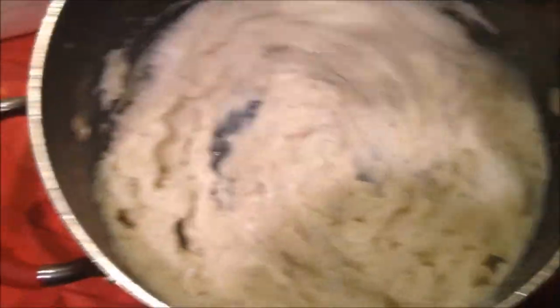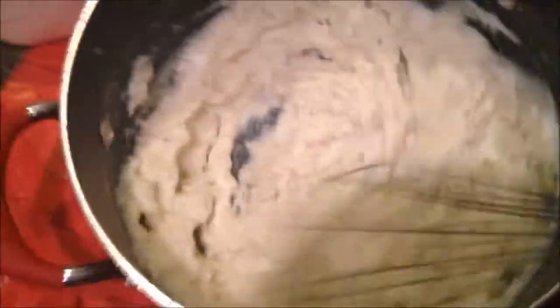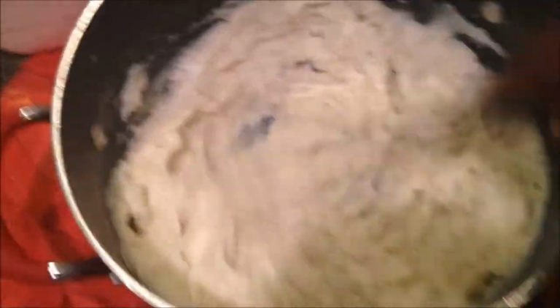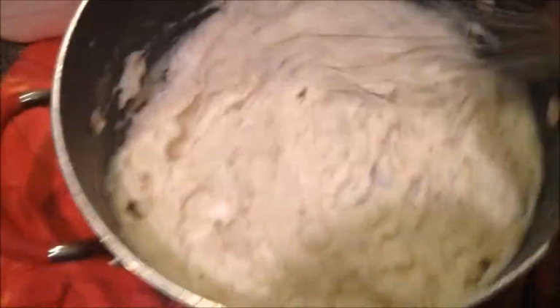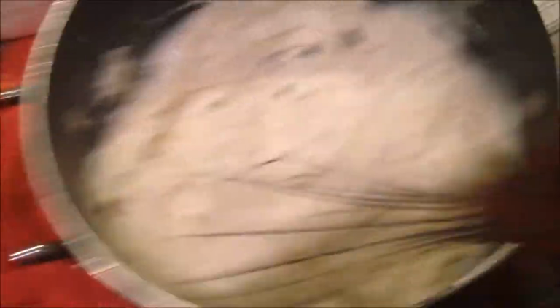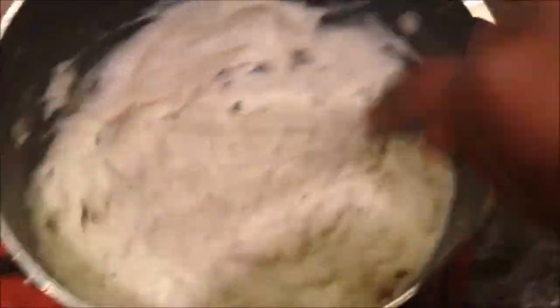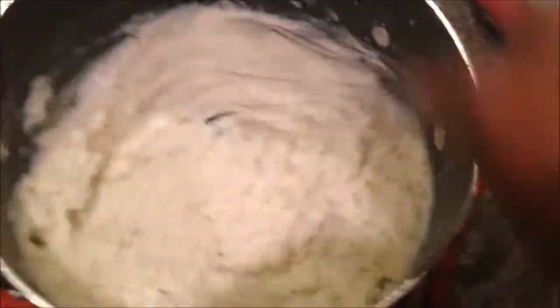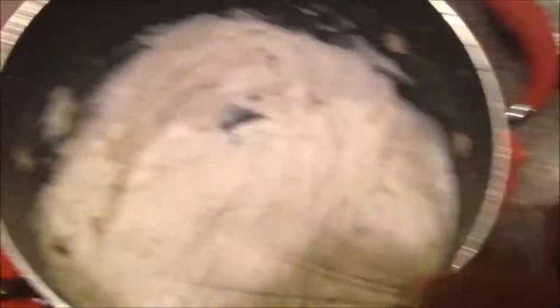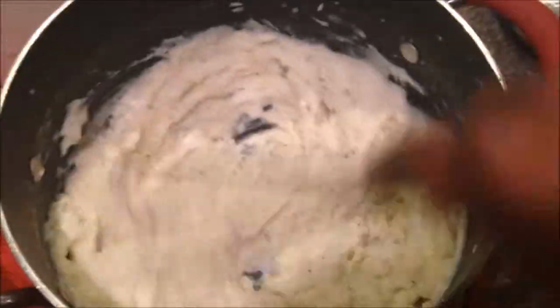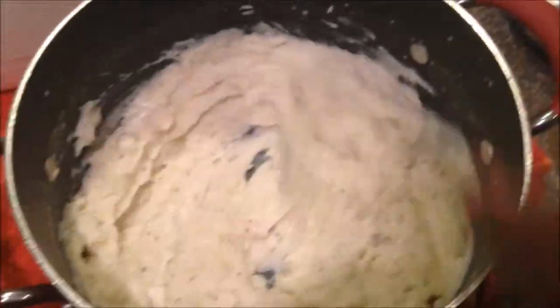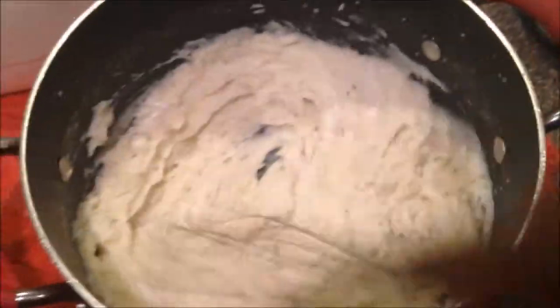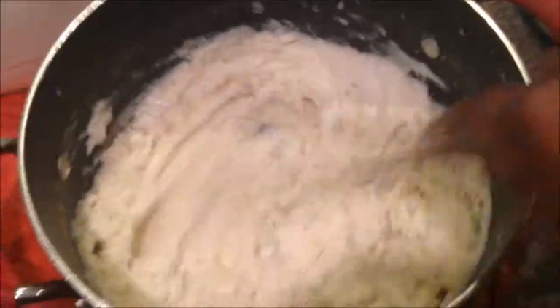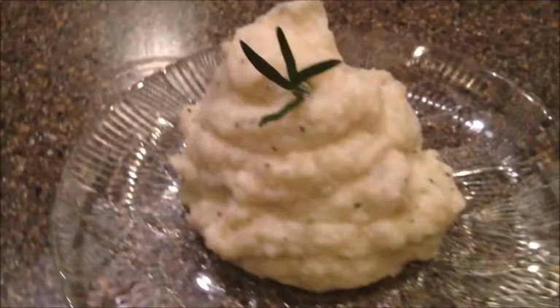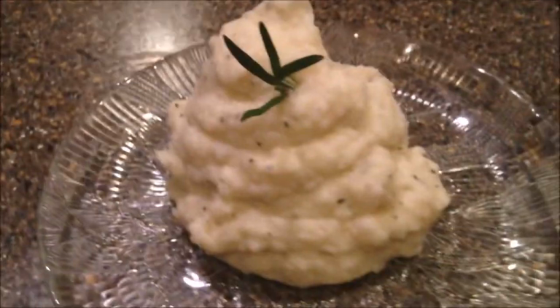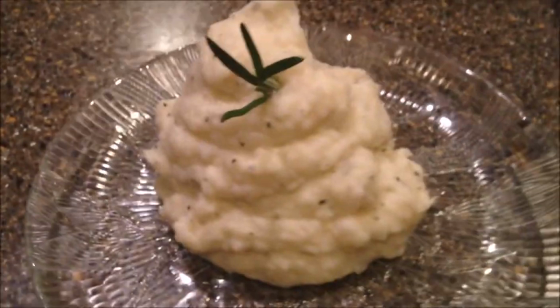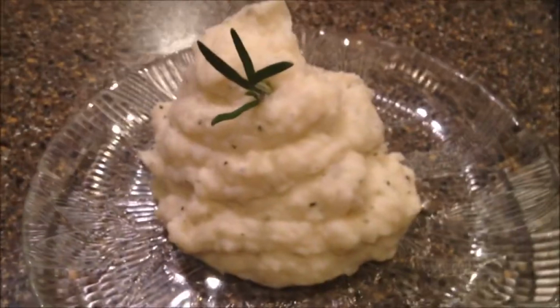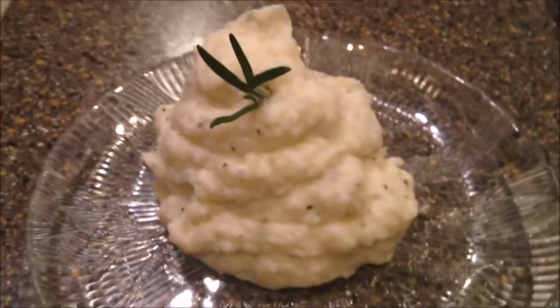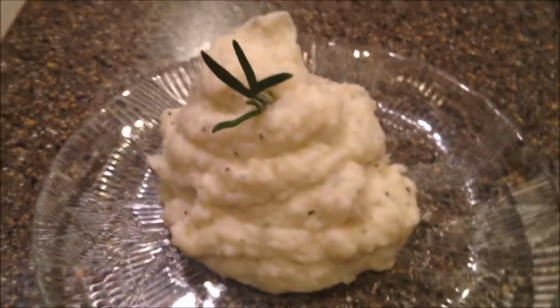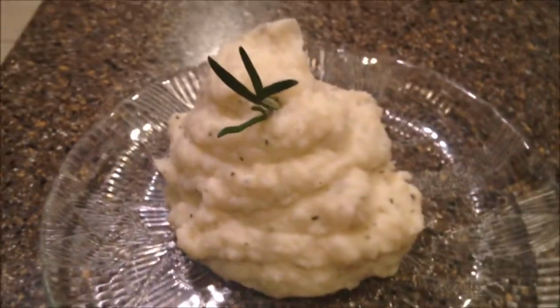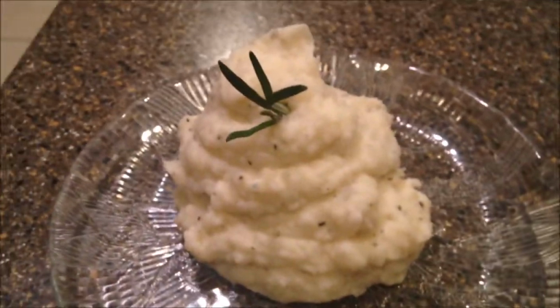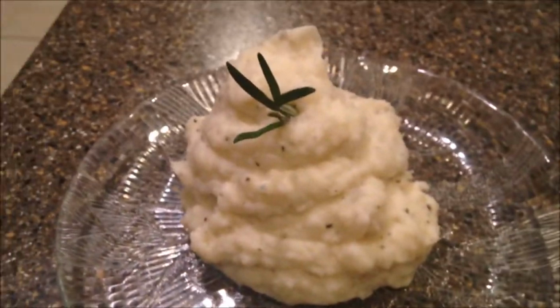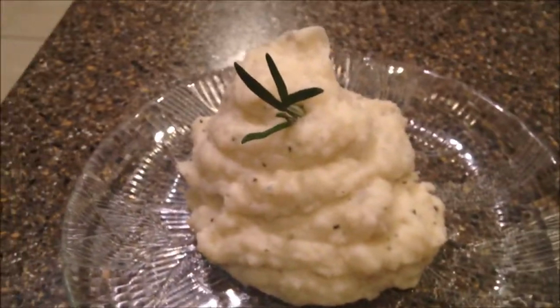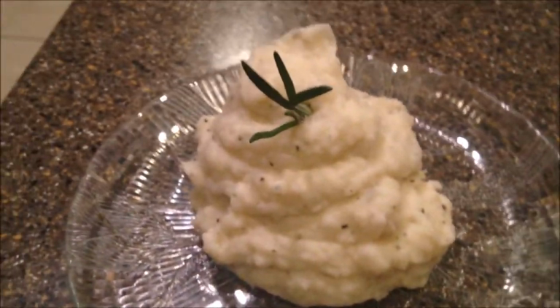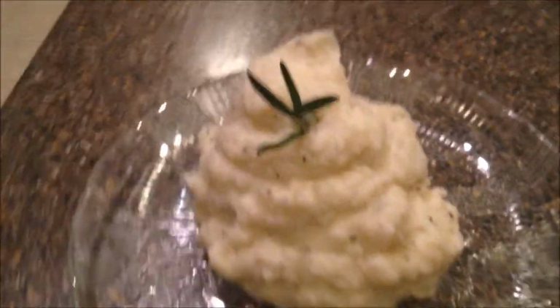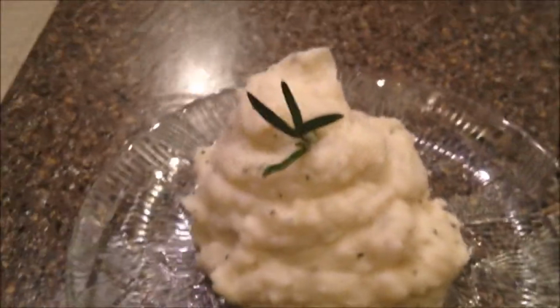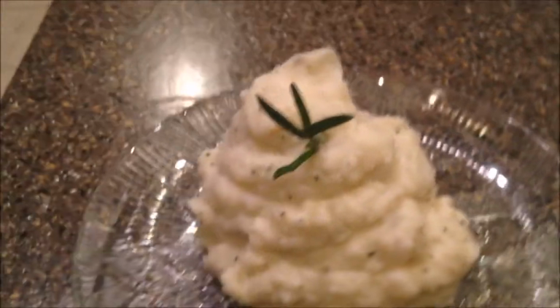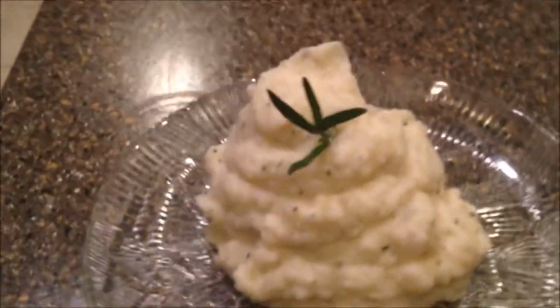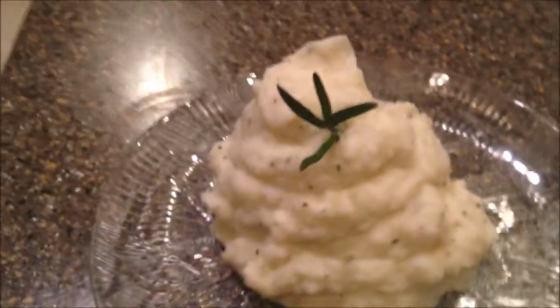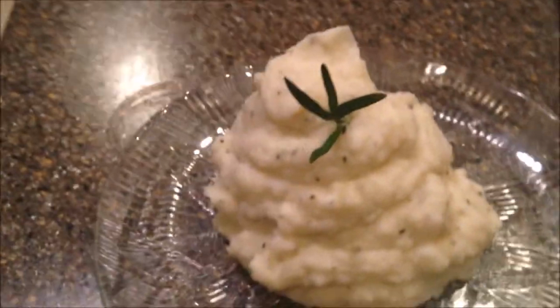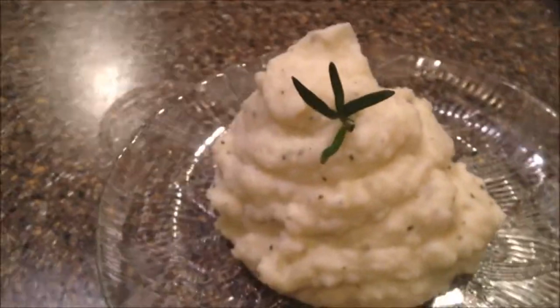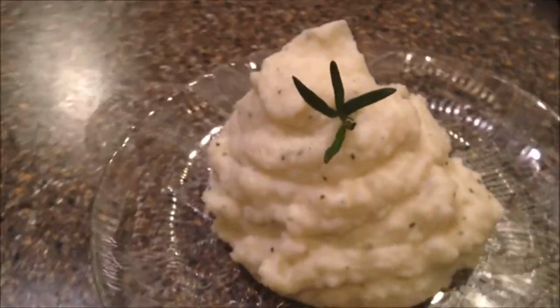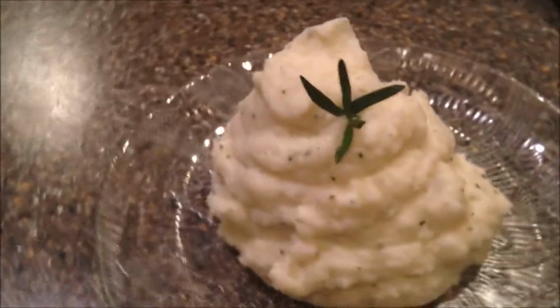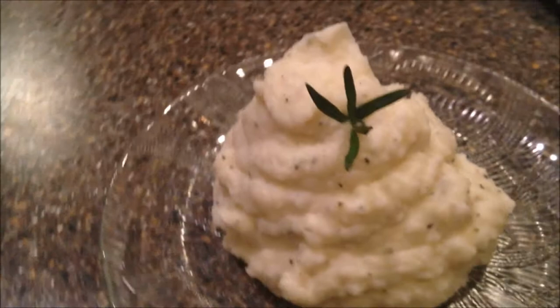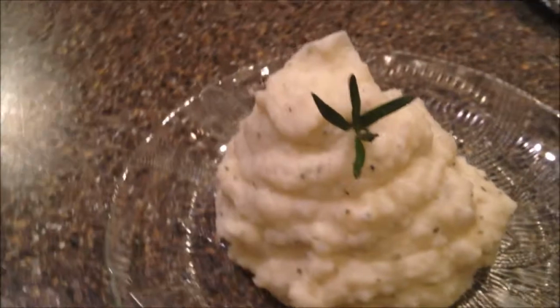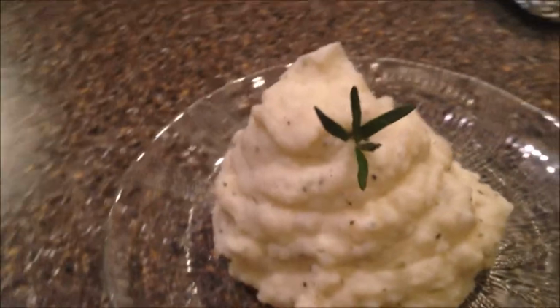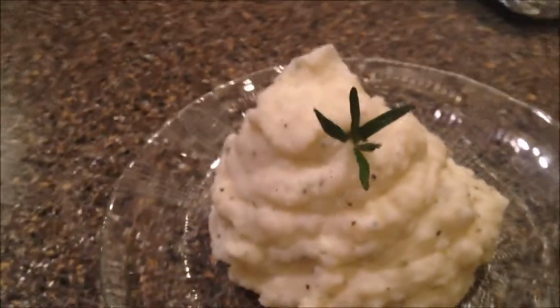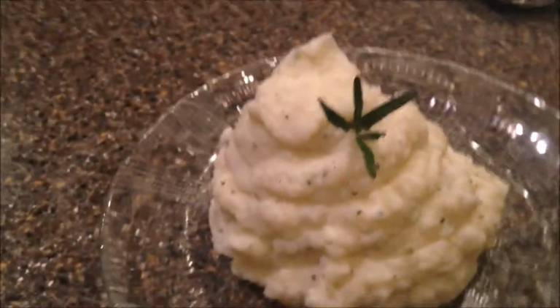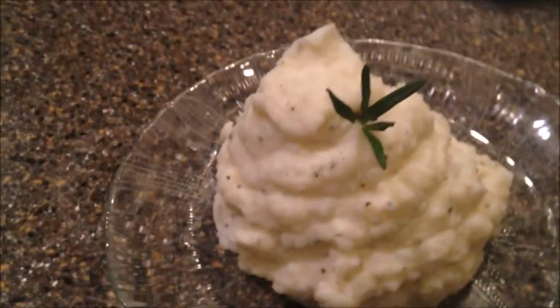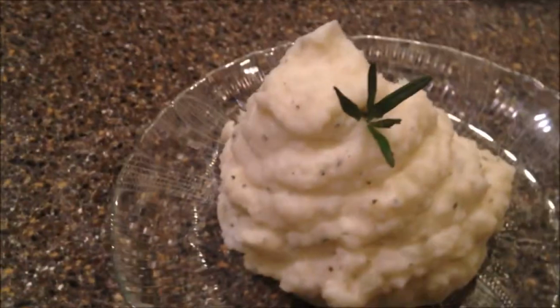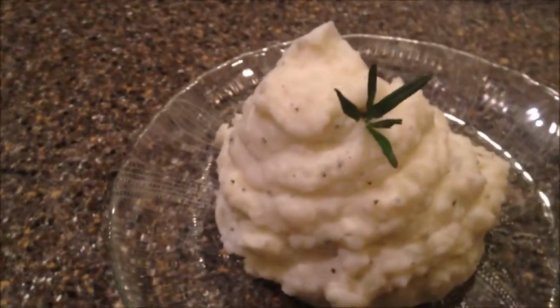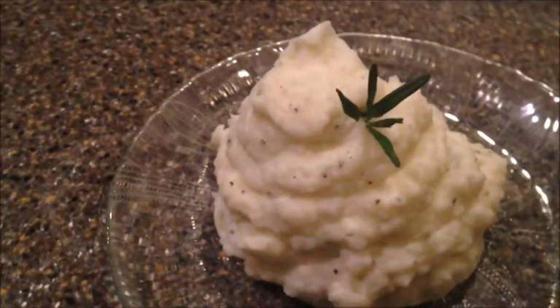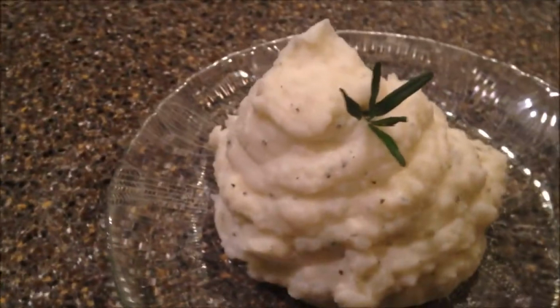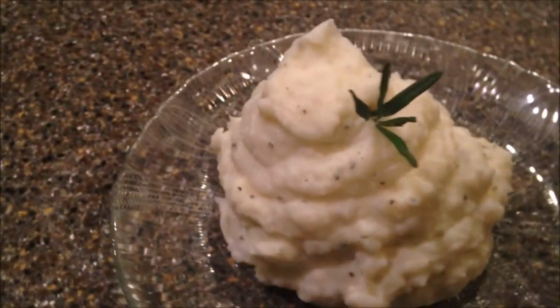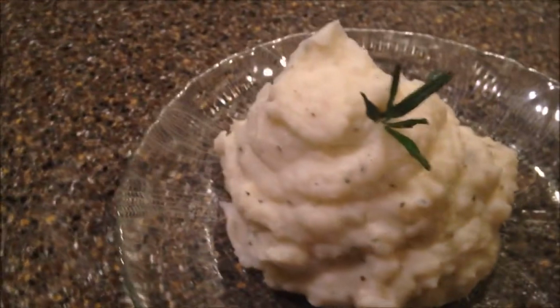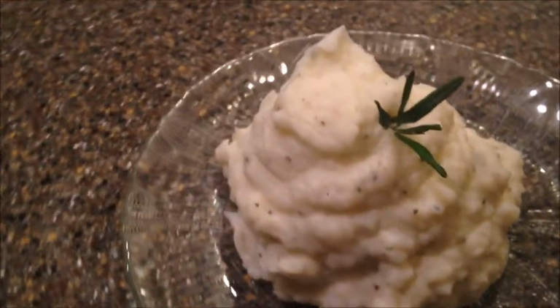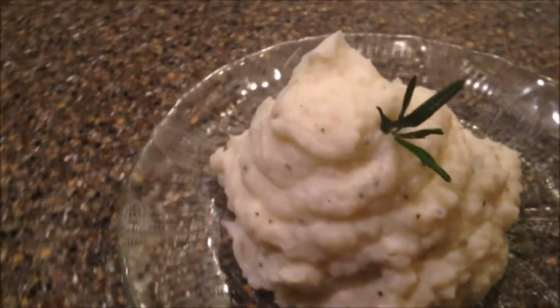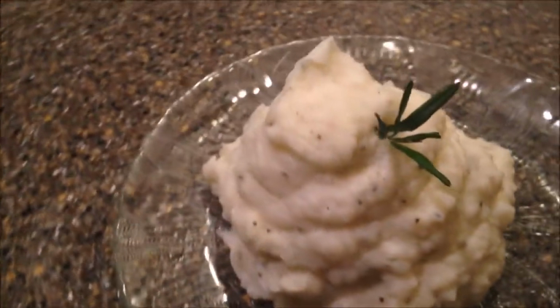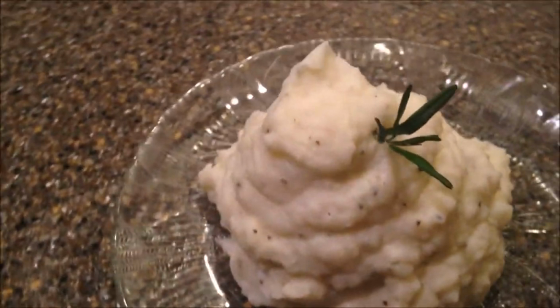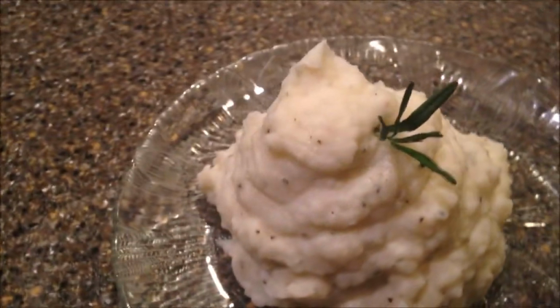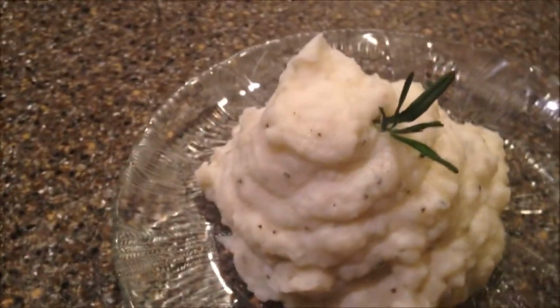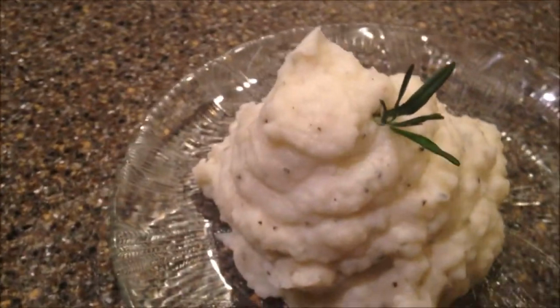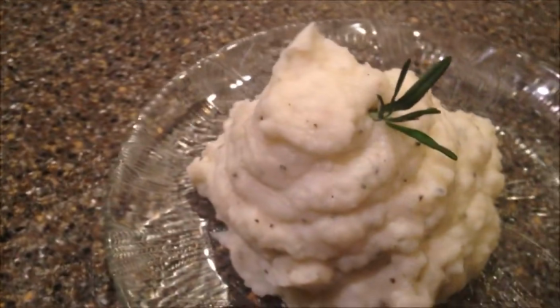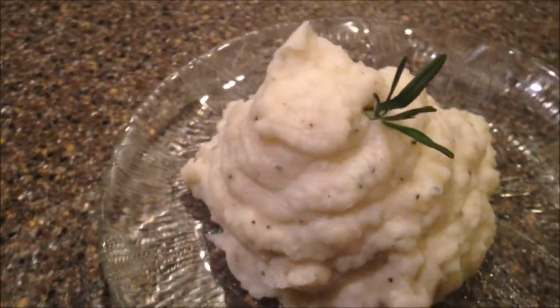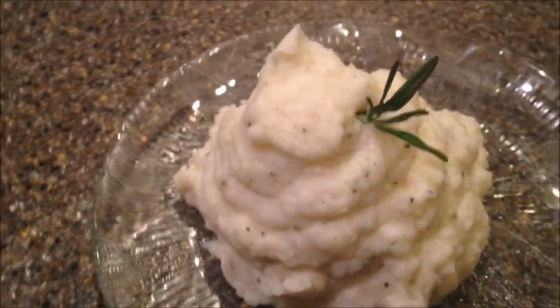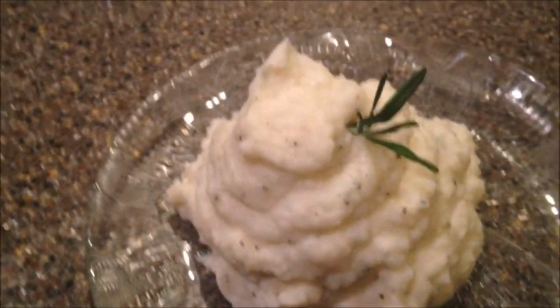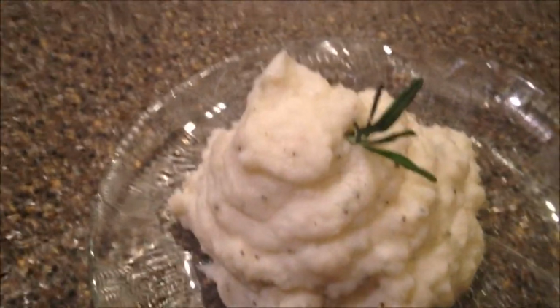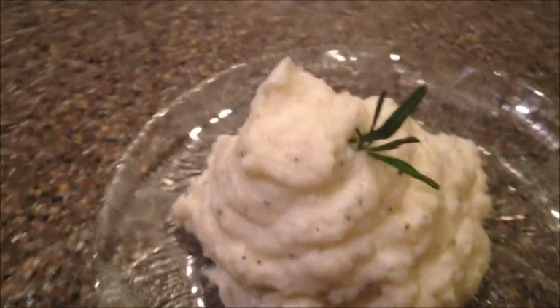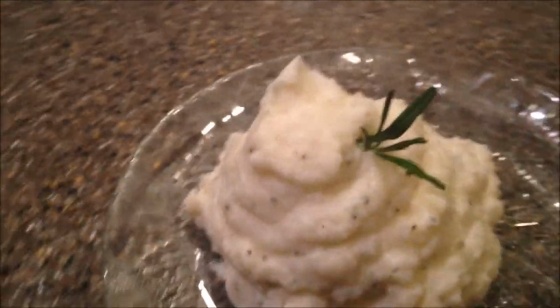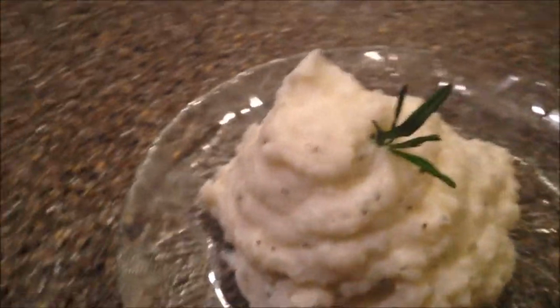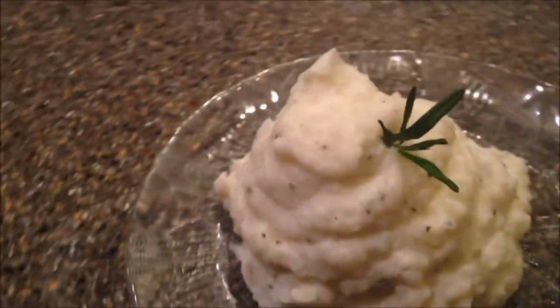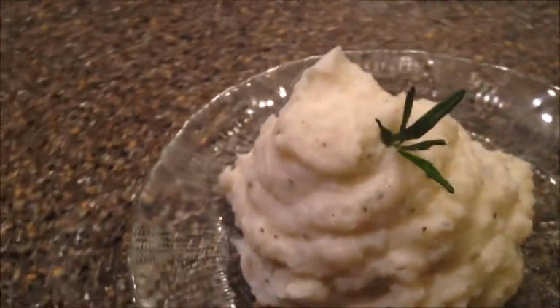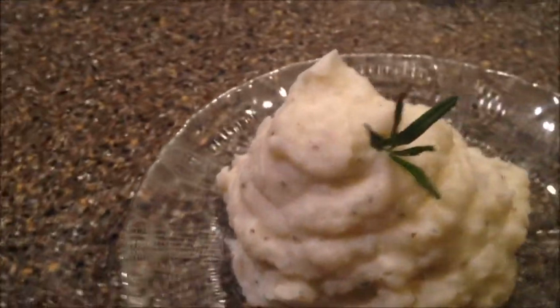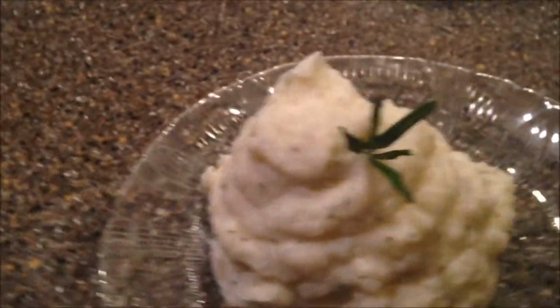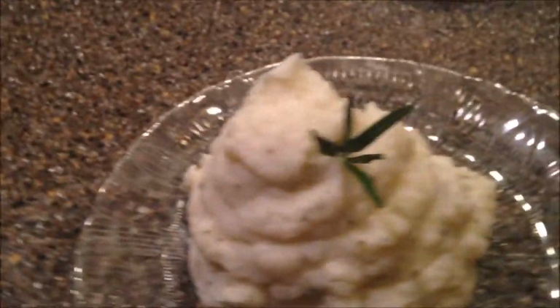There you go — rosemary and shallot mashed potatoes.